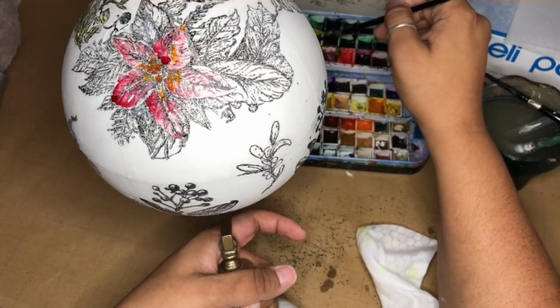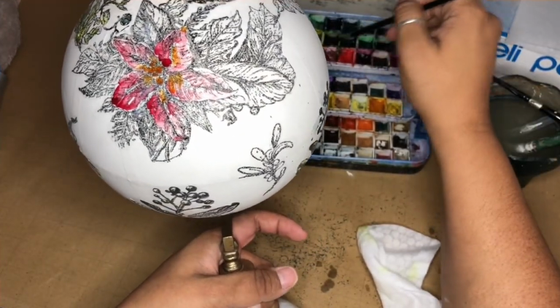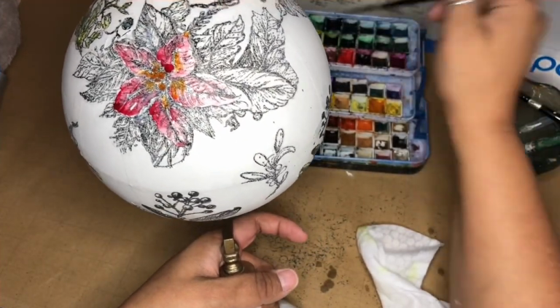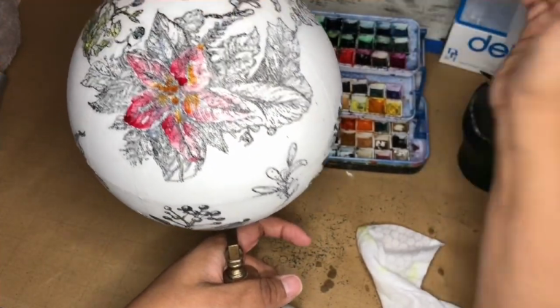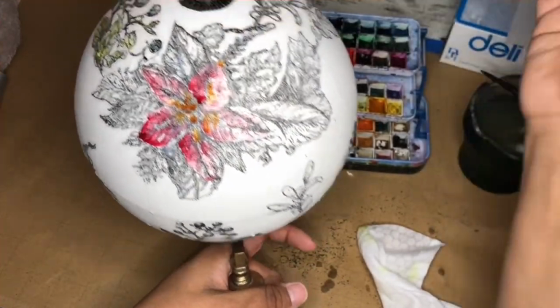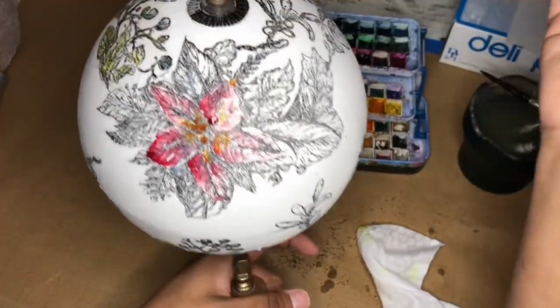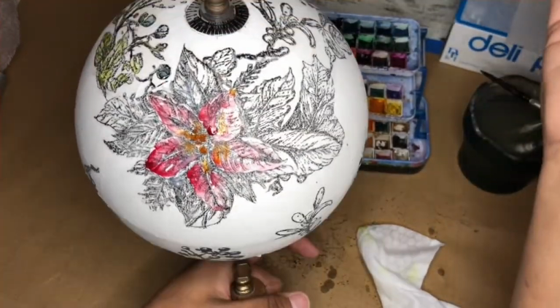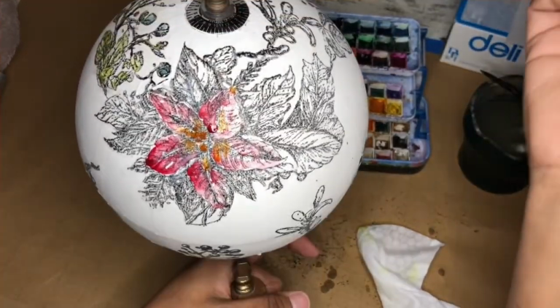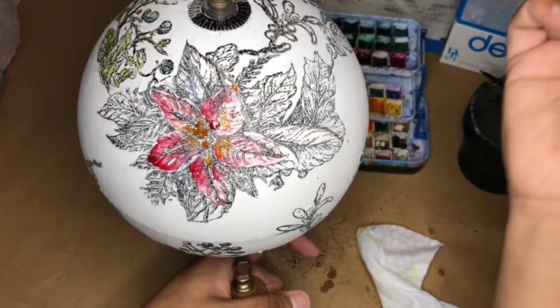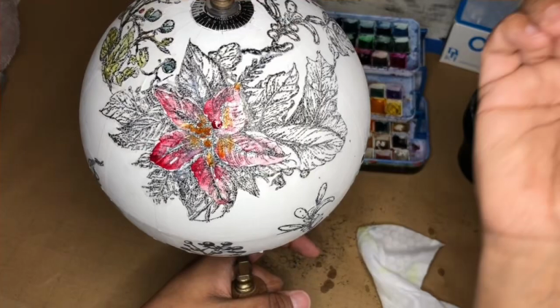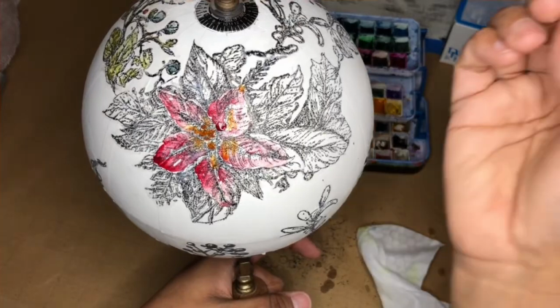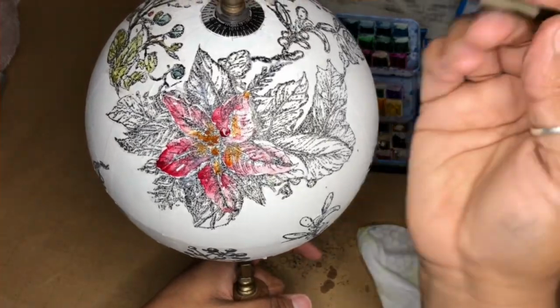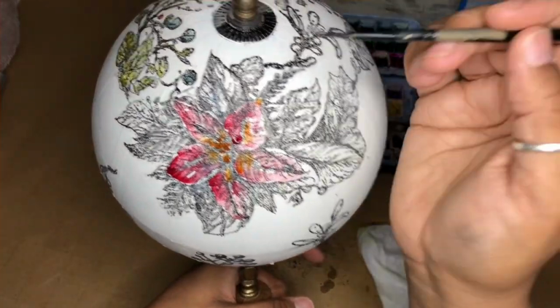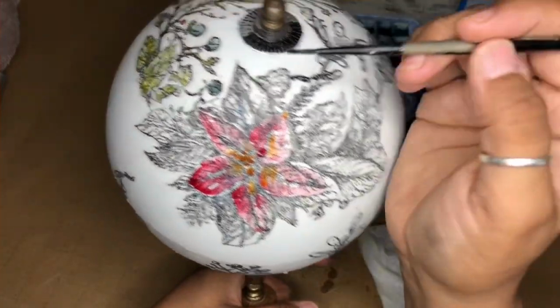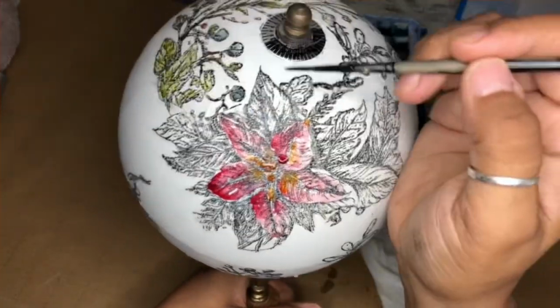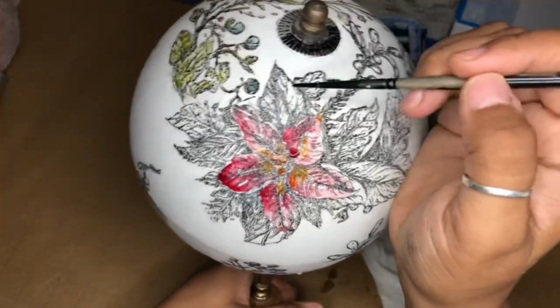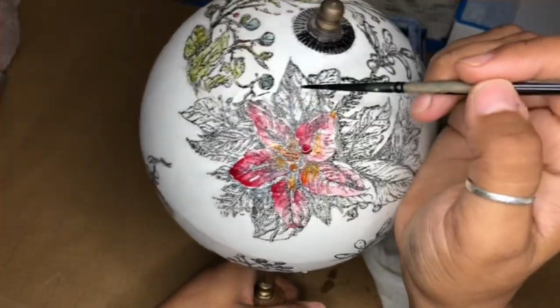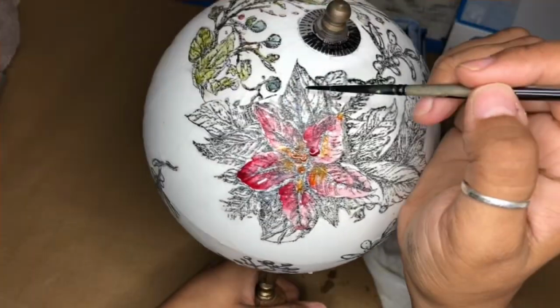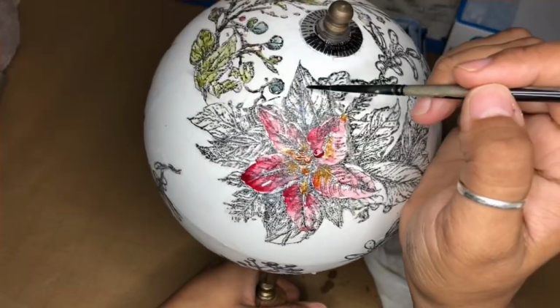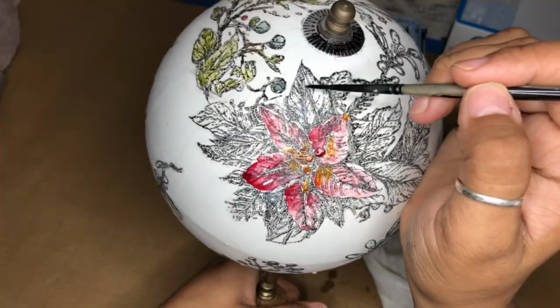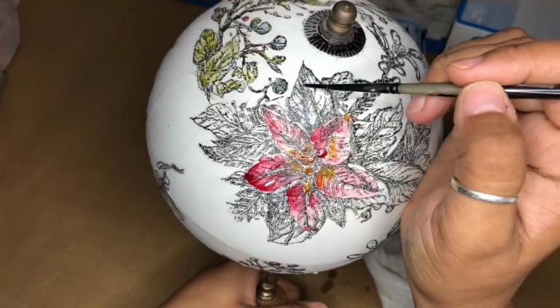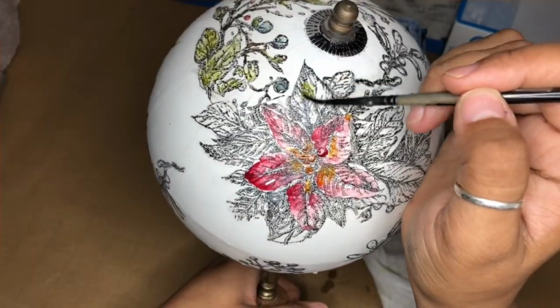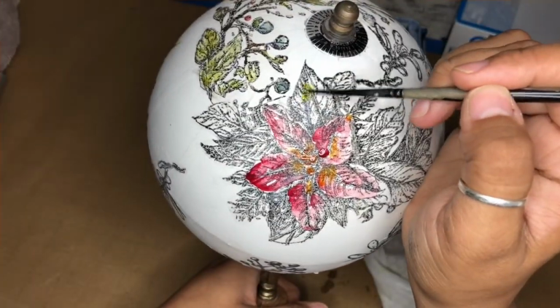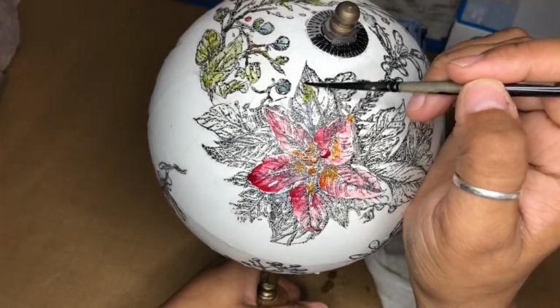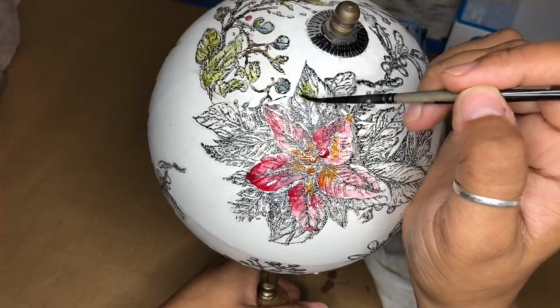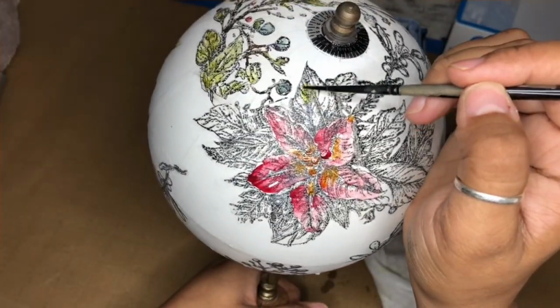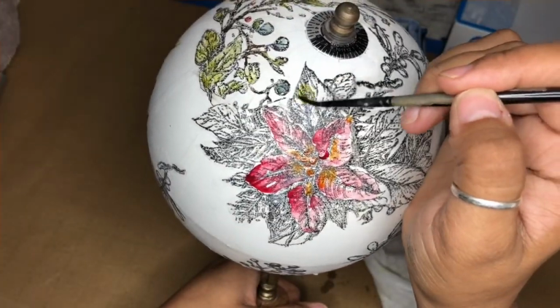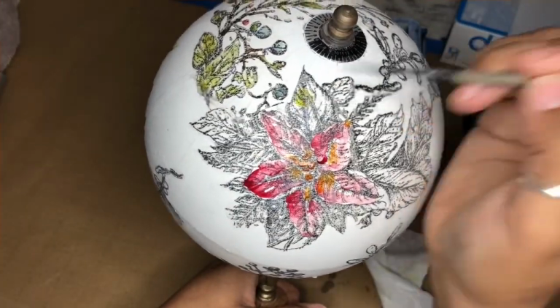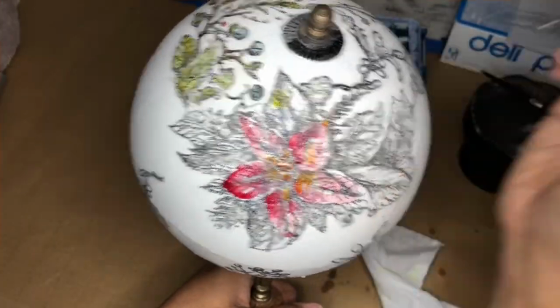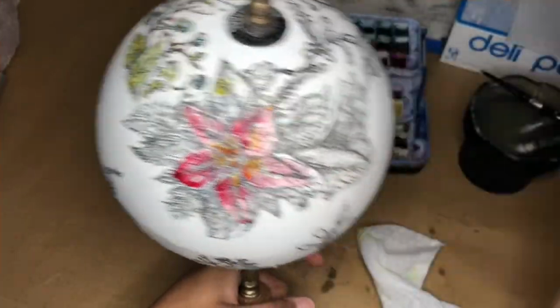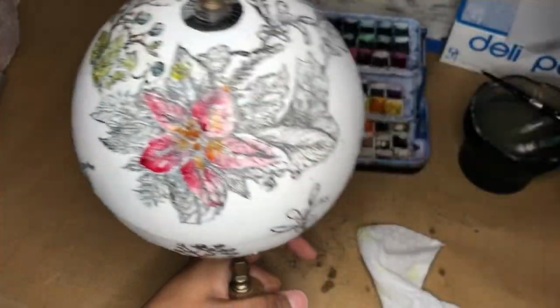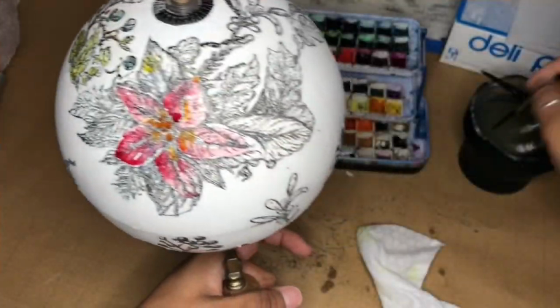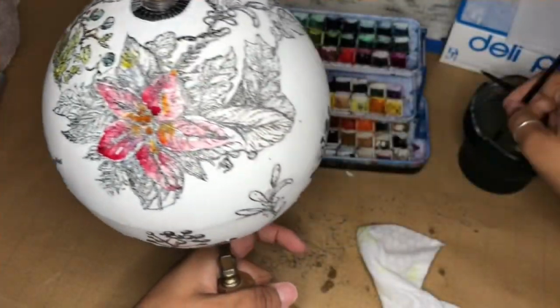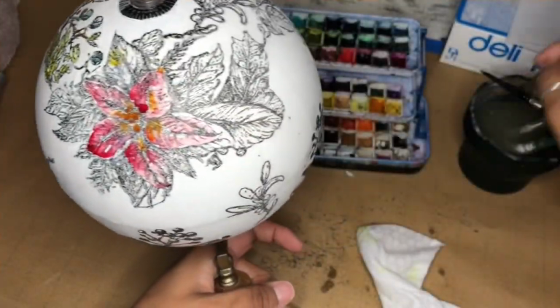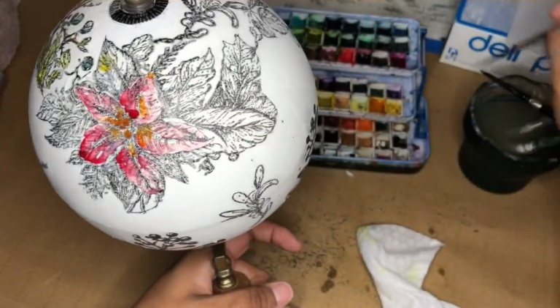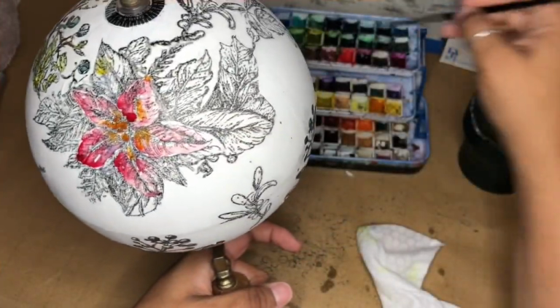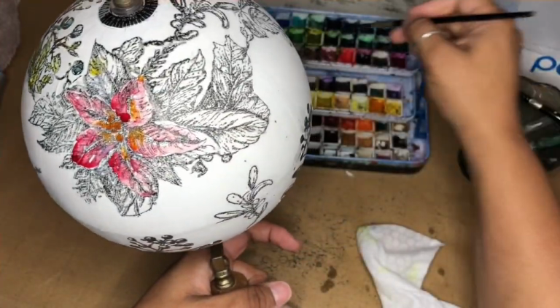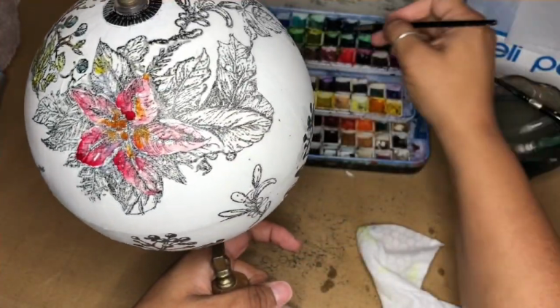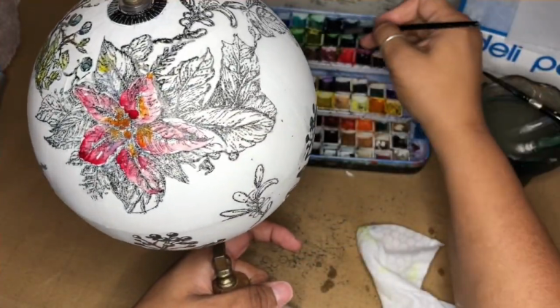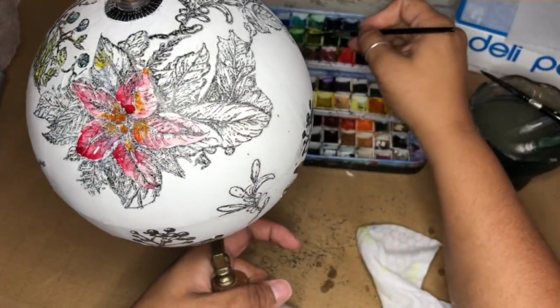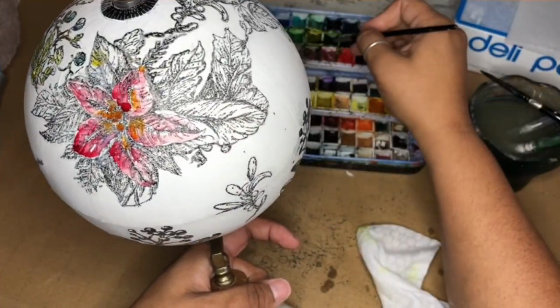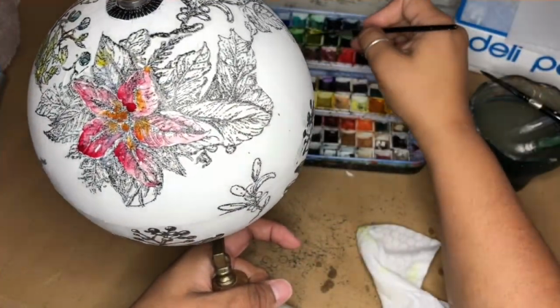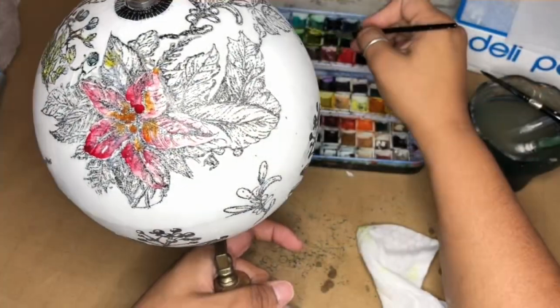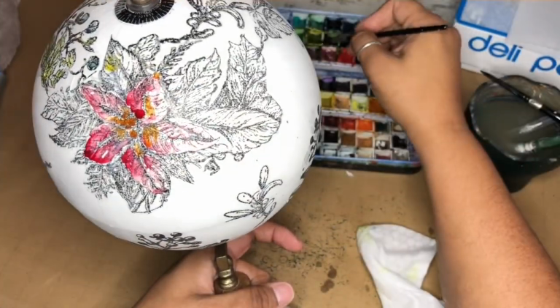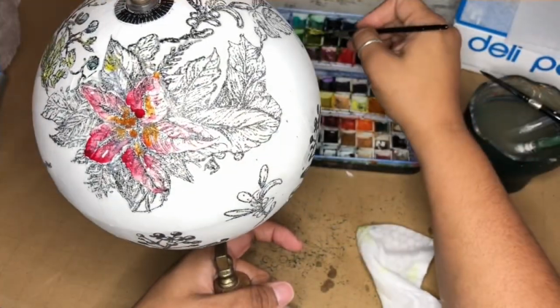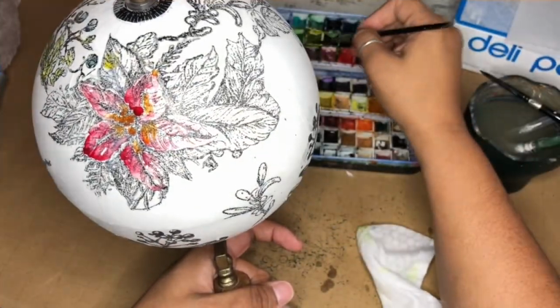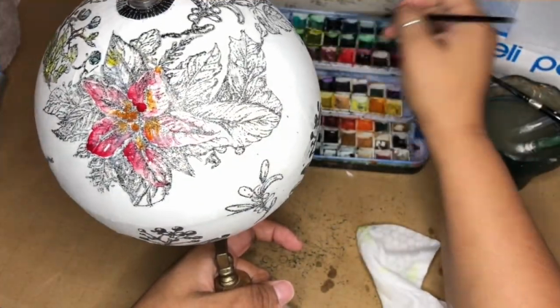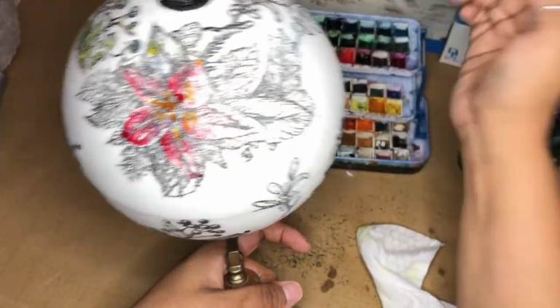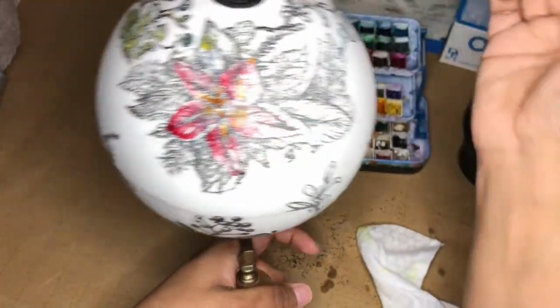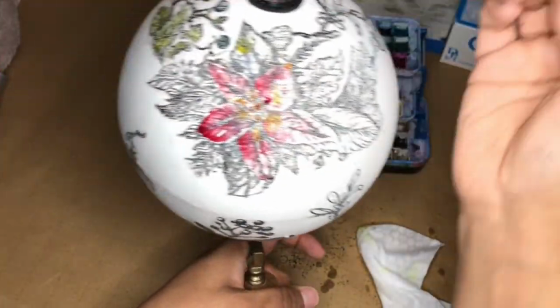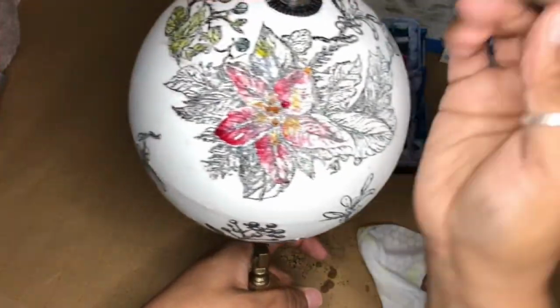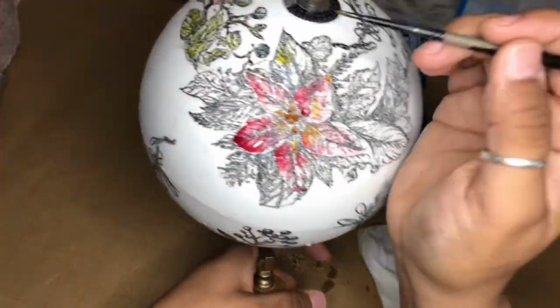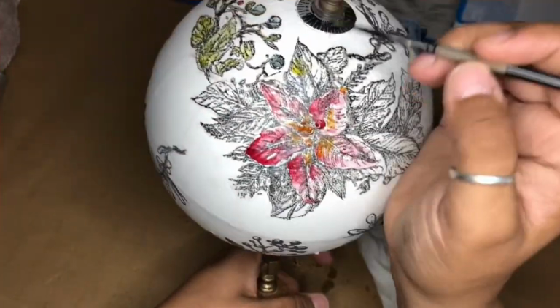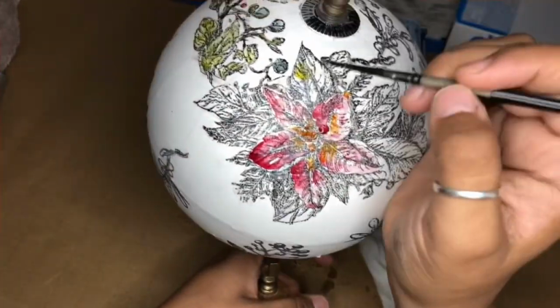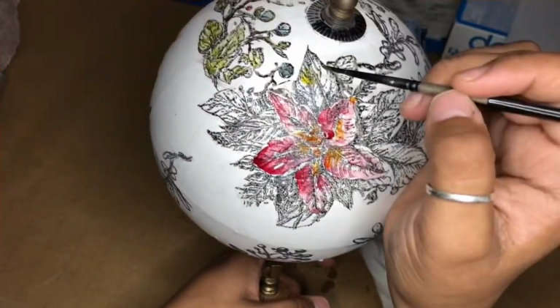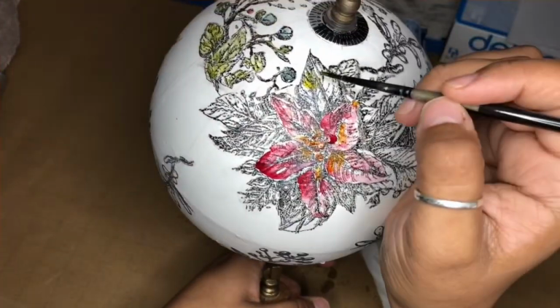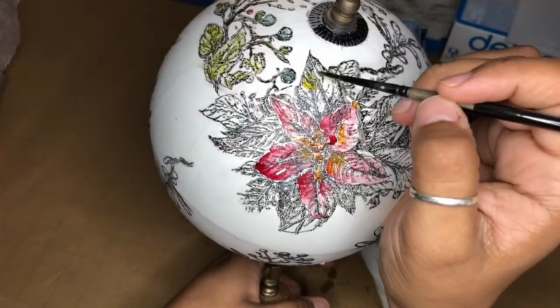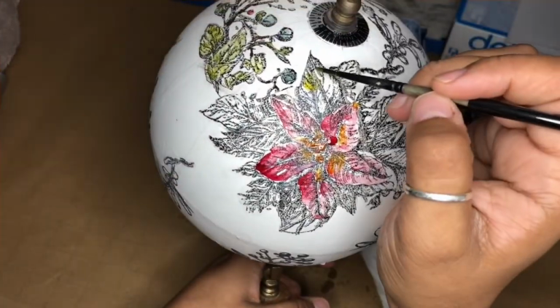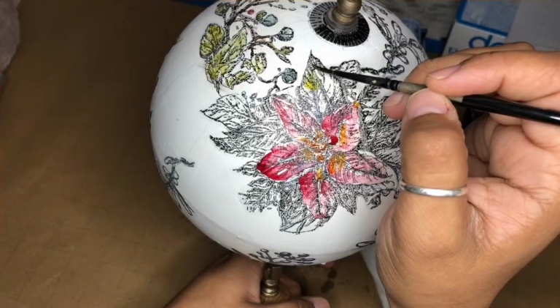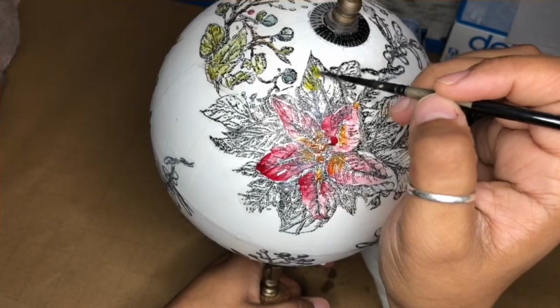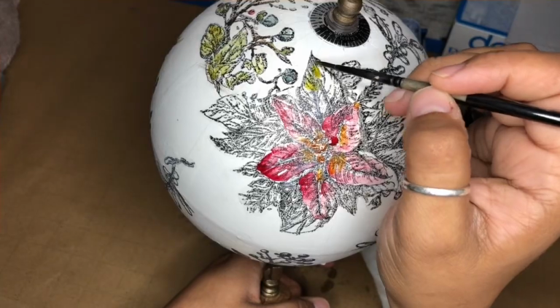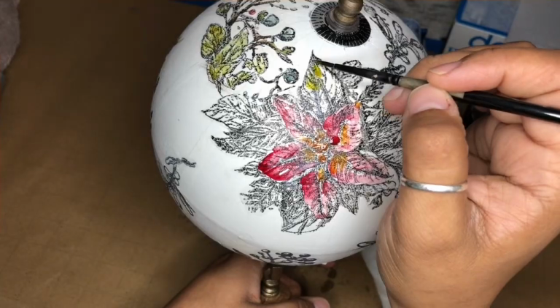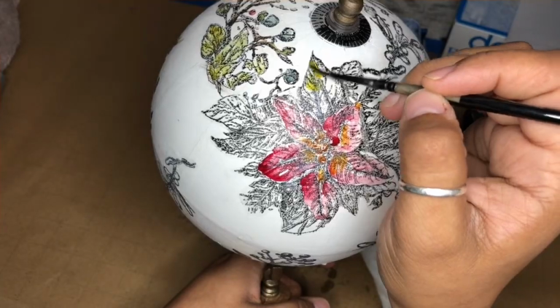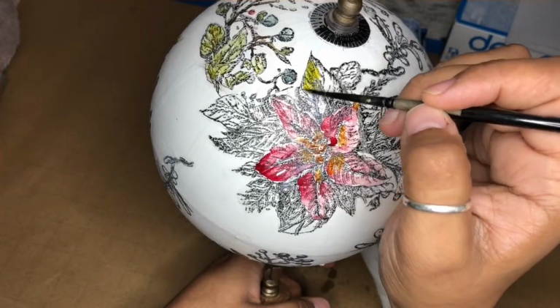Rinsing my brush, coming in, adding a little bit of that yummy chartreuse color, which is called Rich Green Gold.